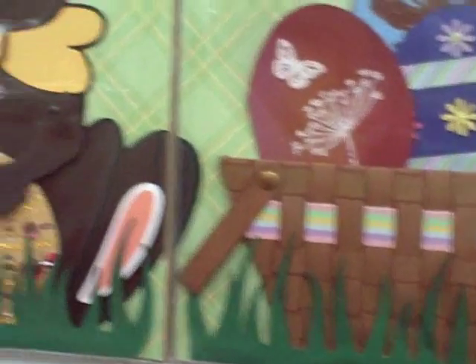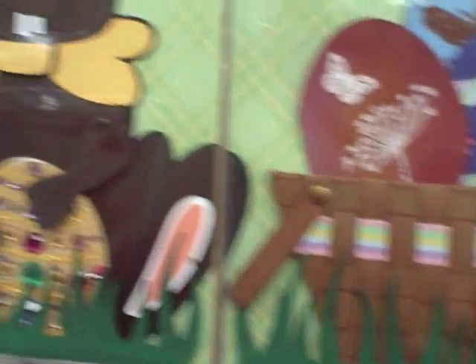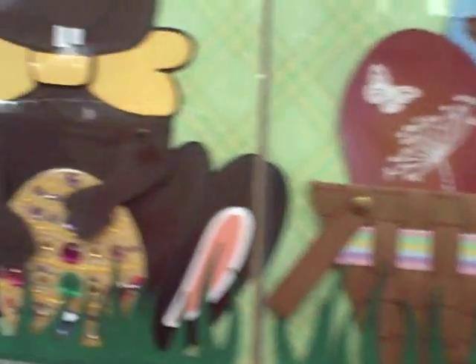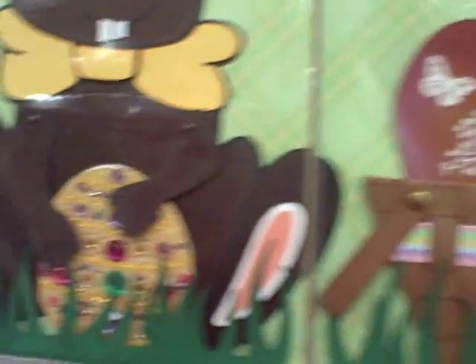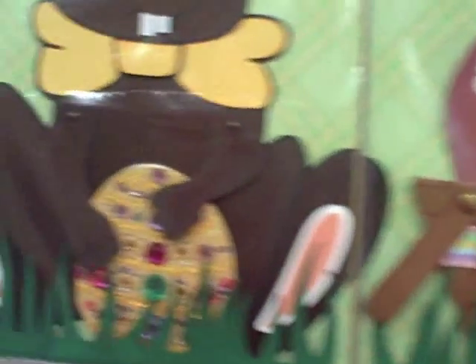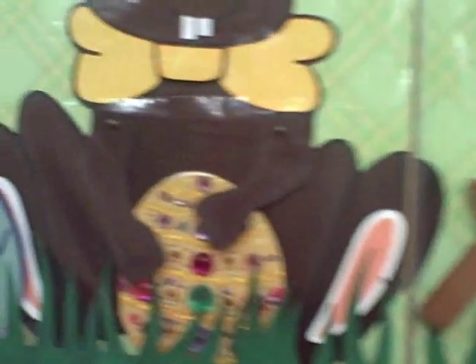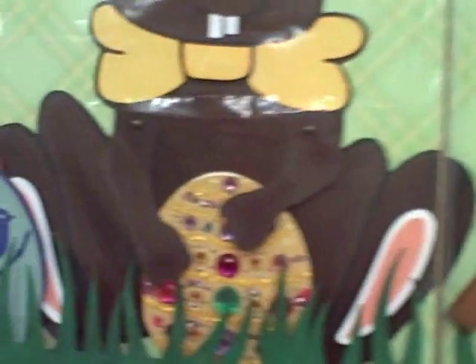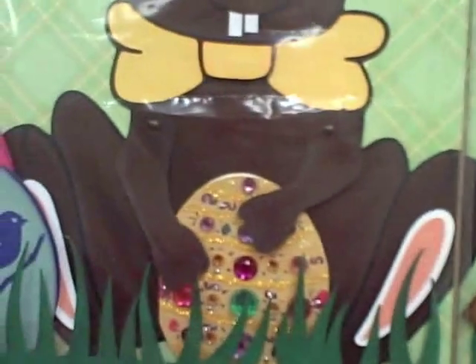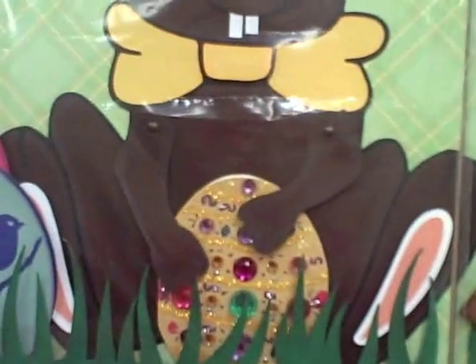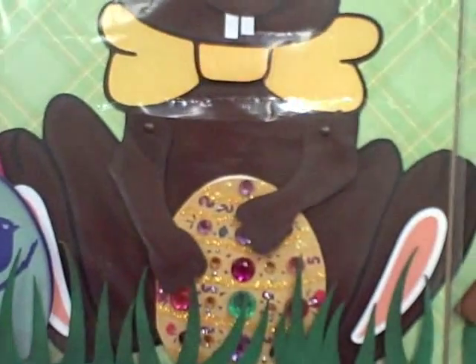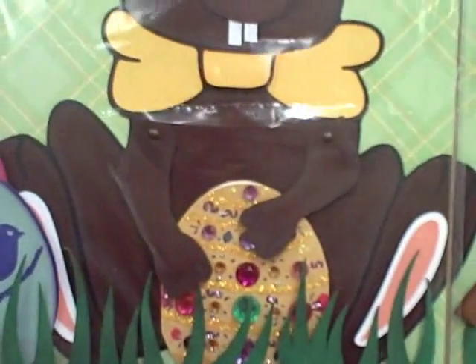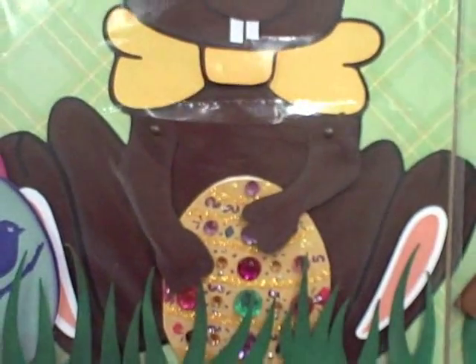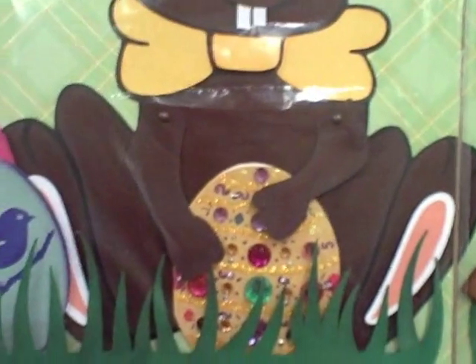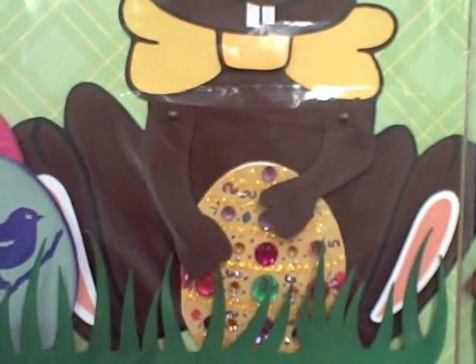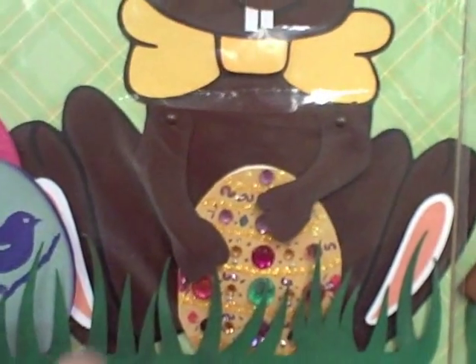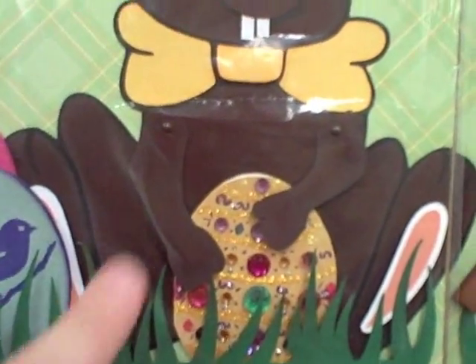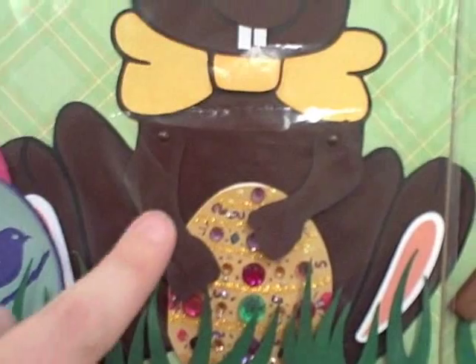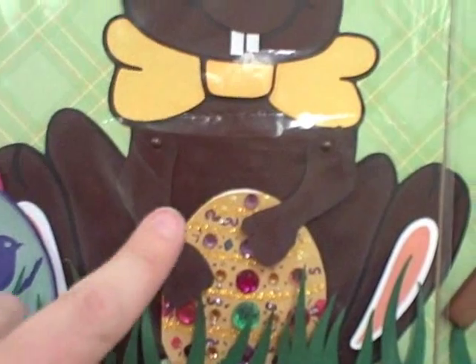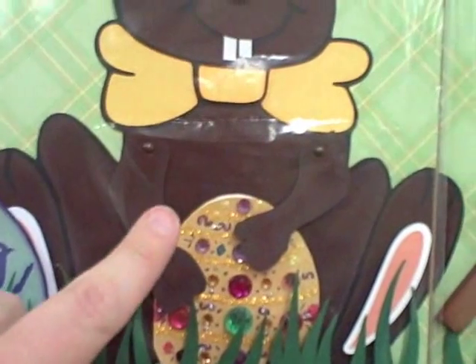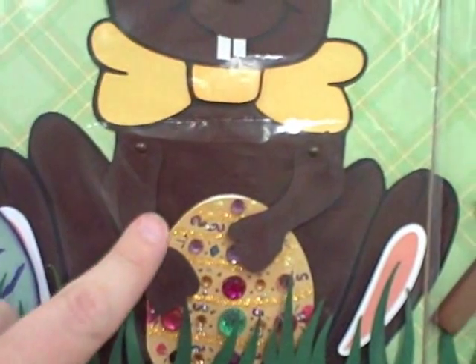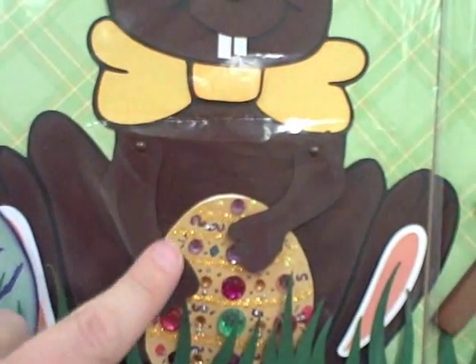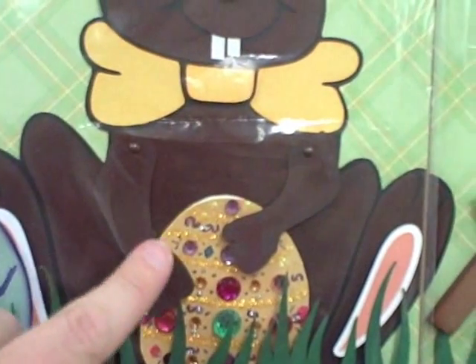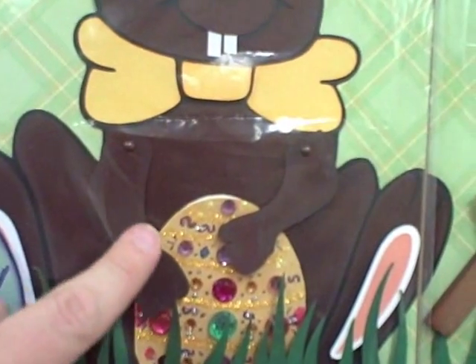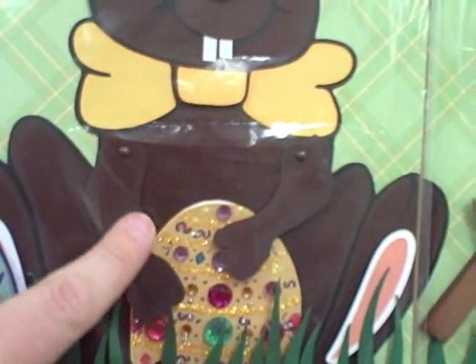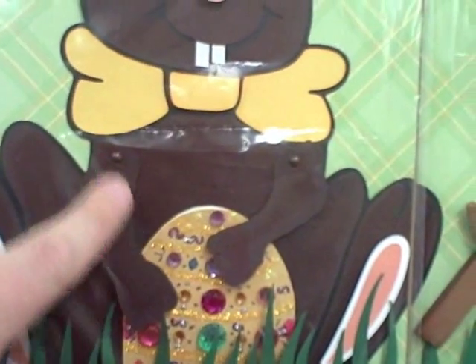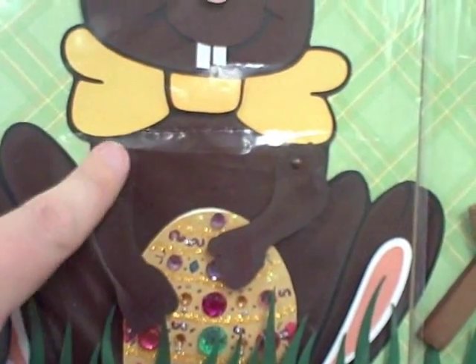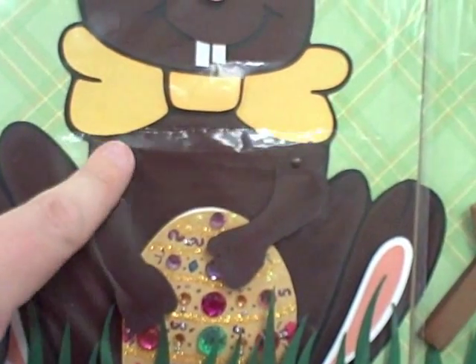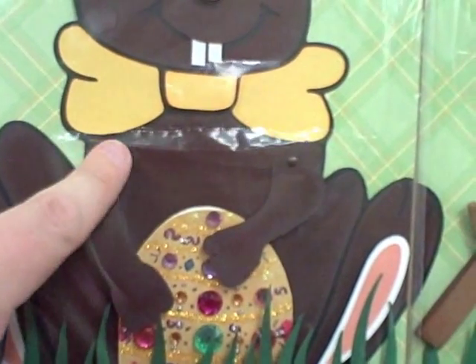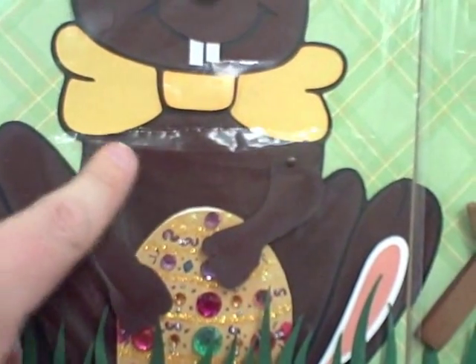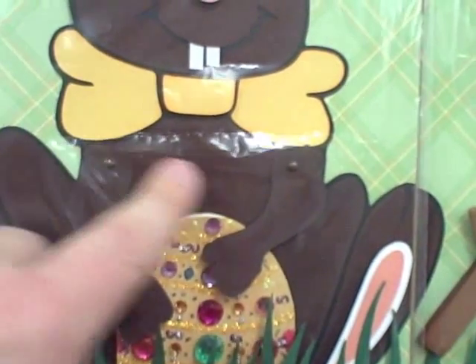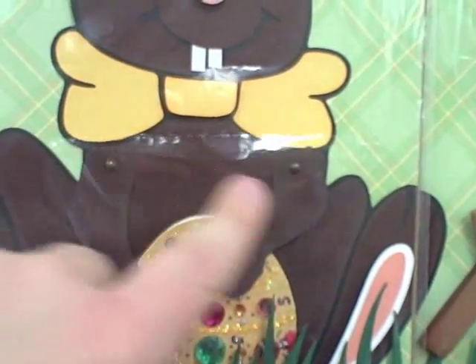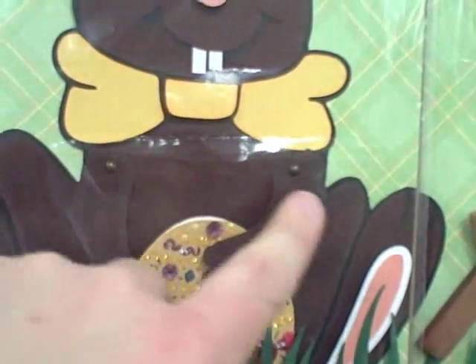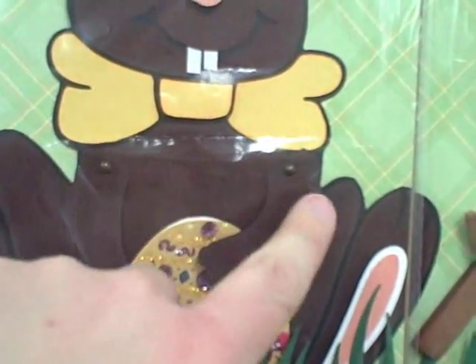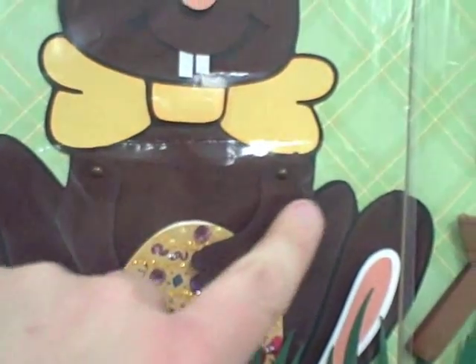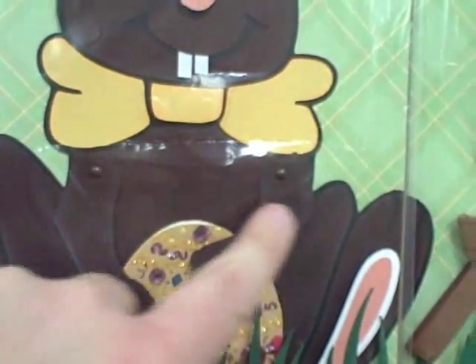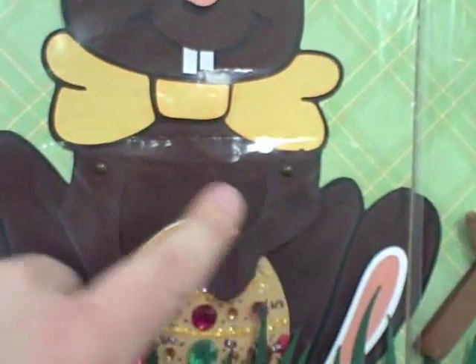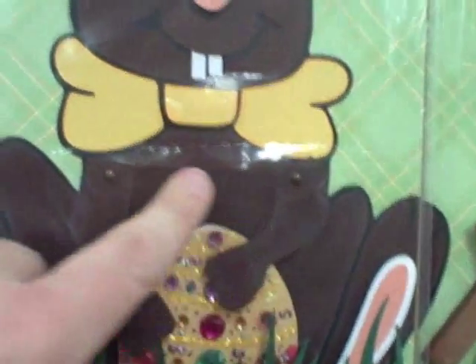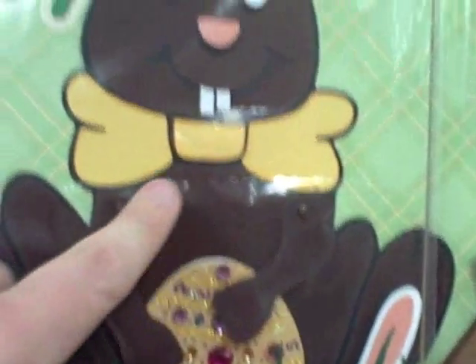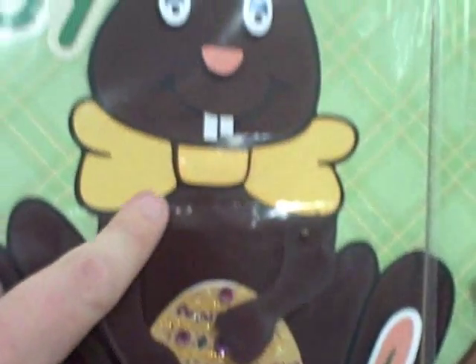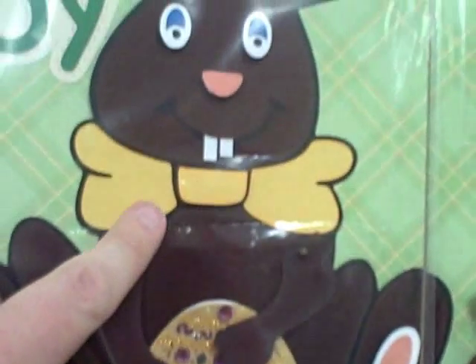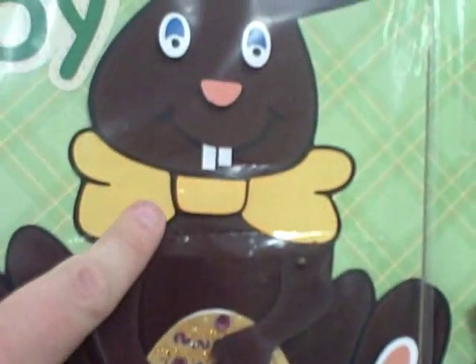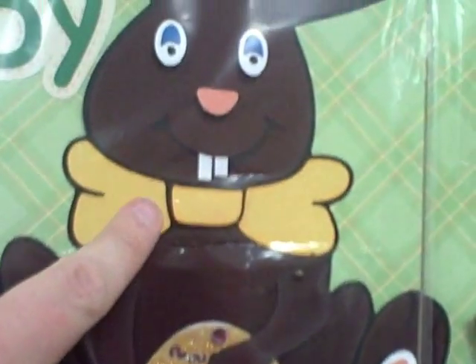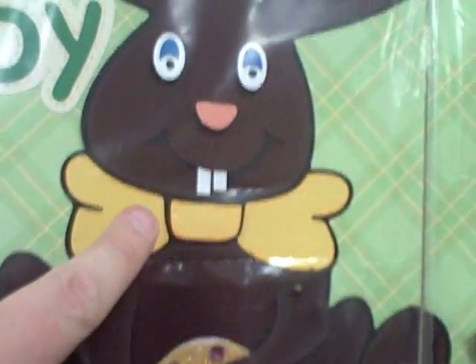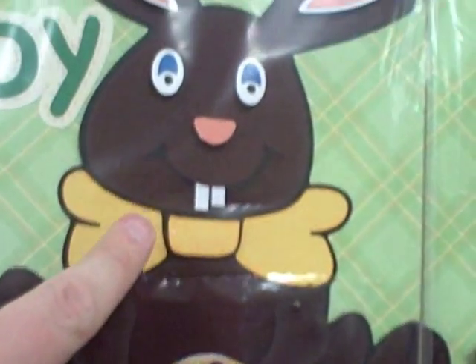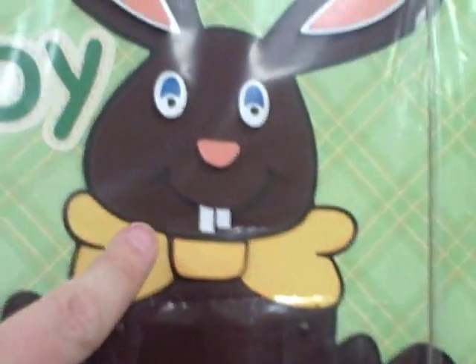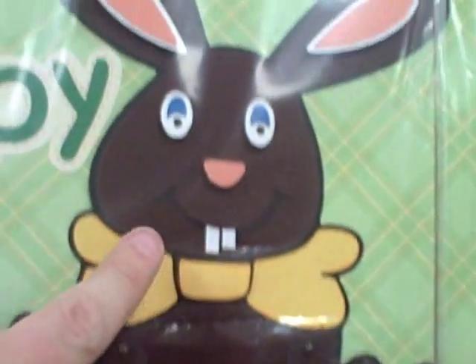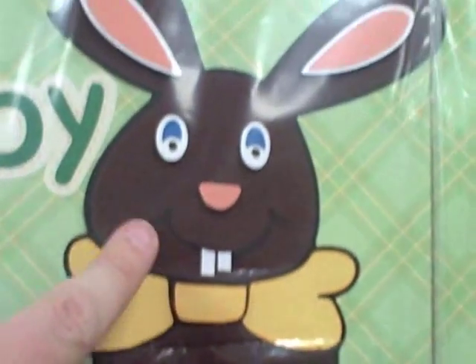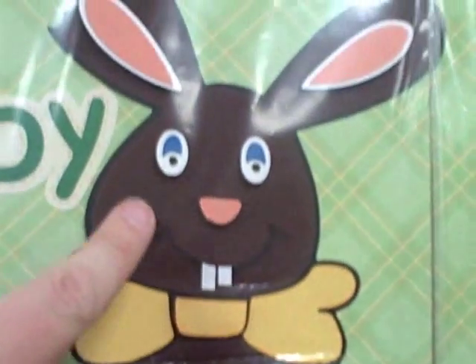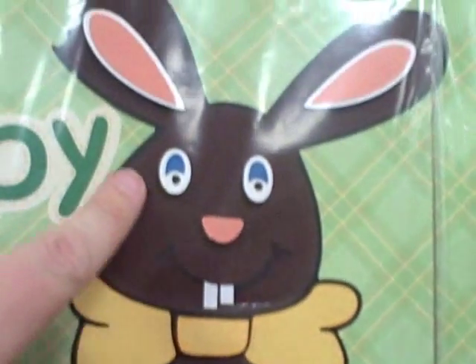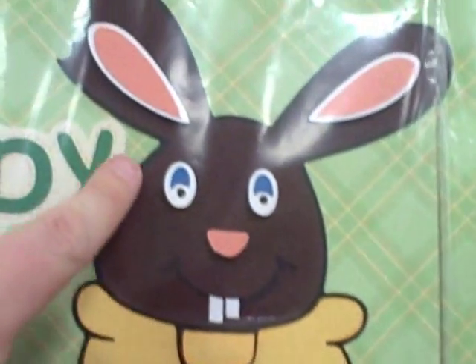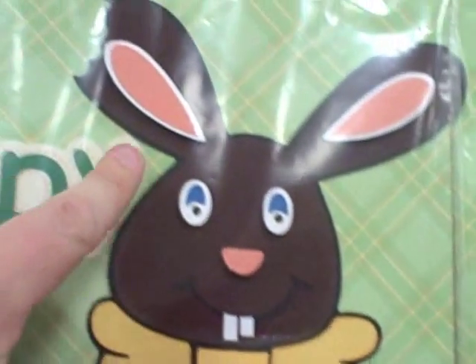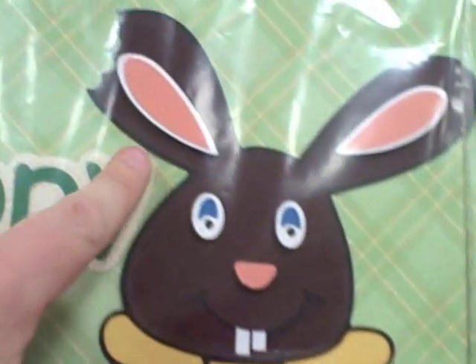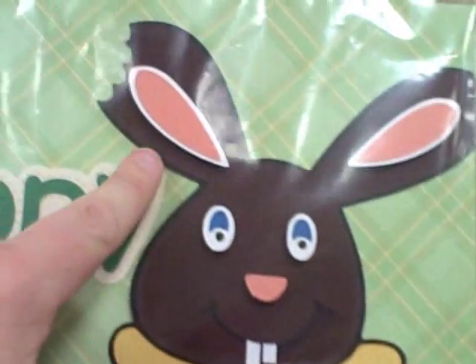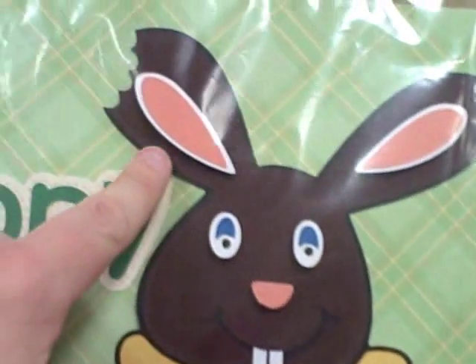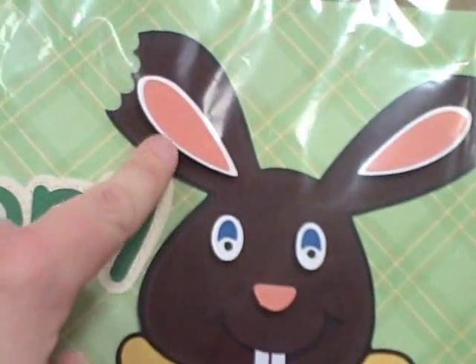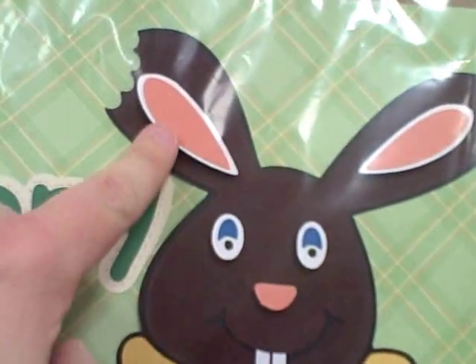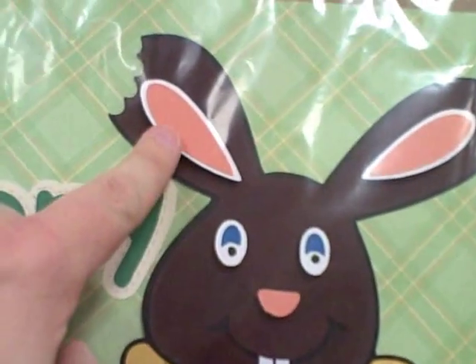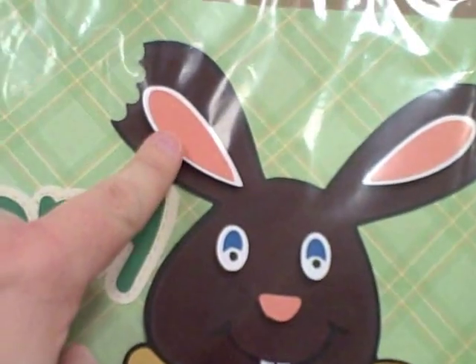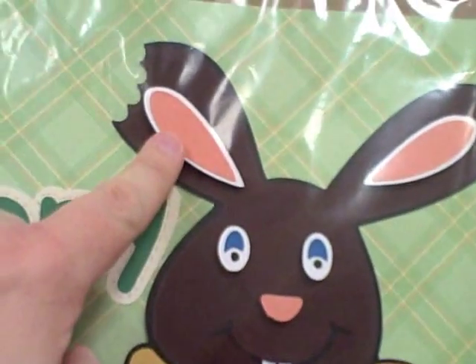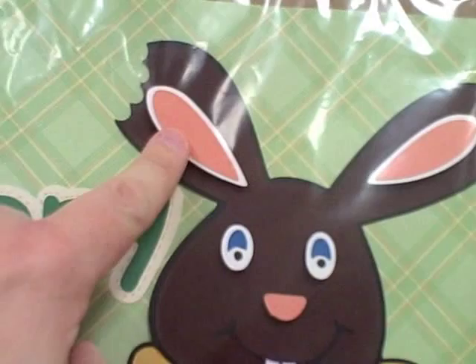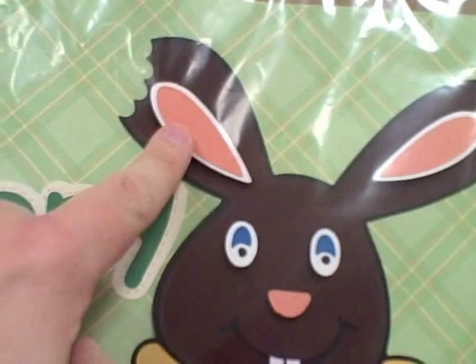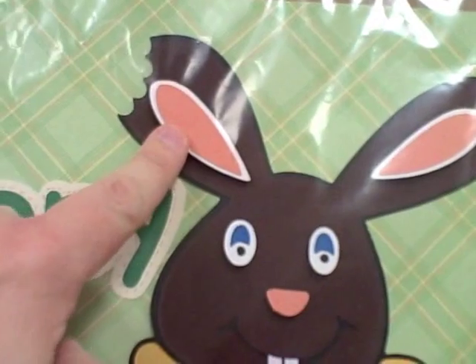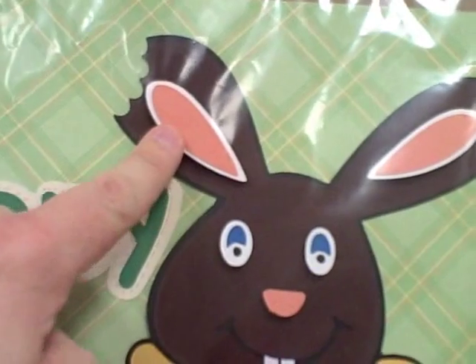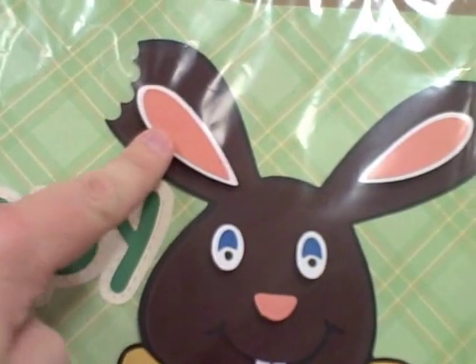We've got a chocolate Easter bunny that's pieced together, and his hands move as well. And there's a bite missing in his ear.